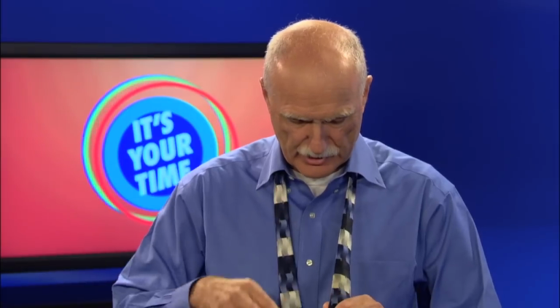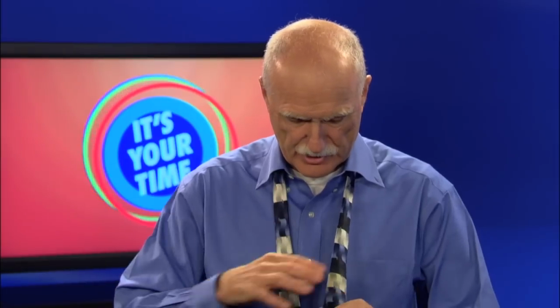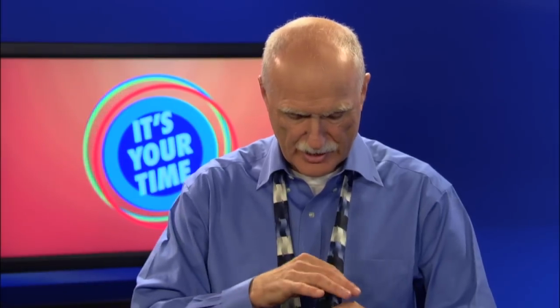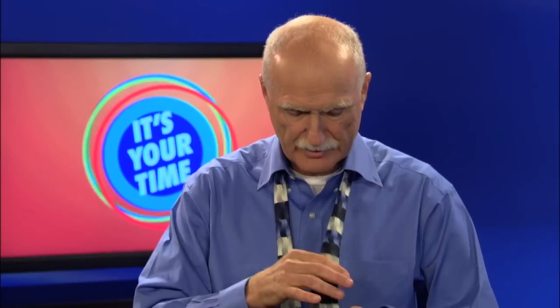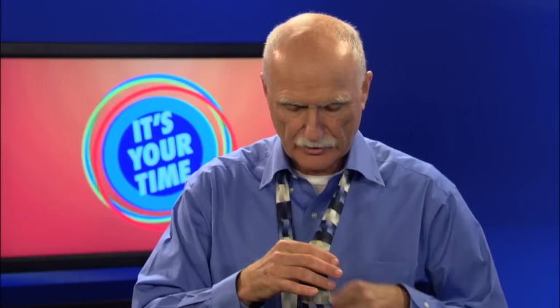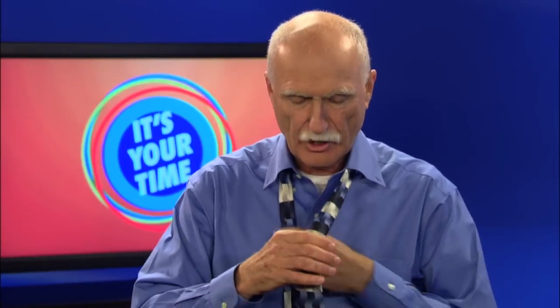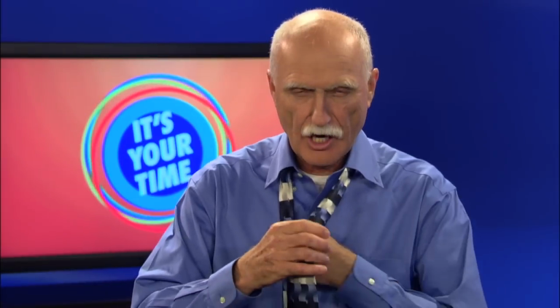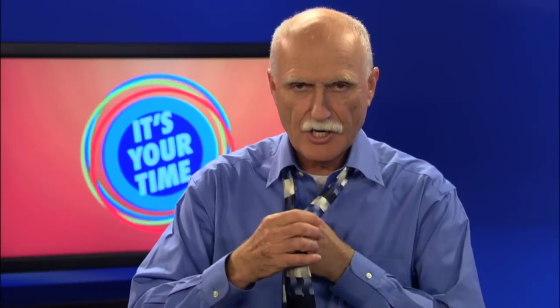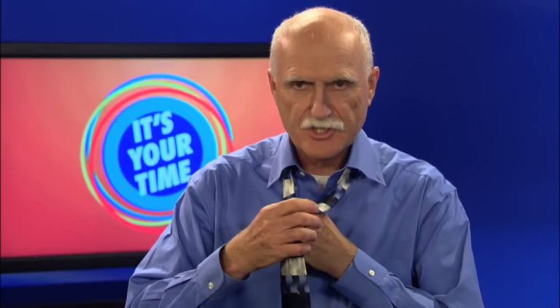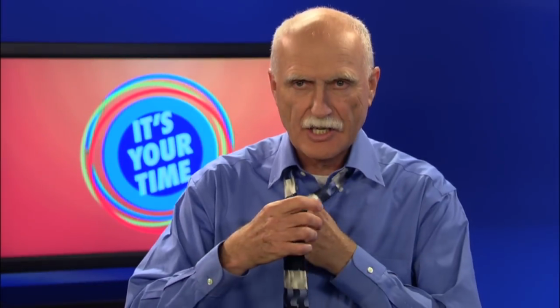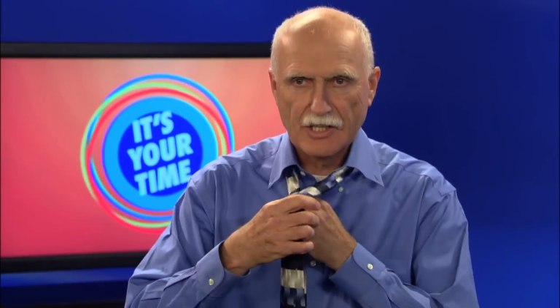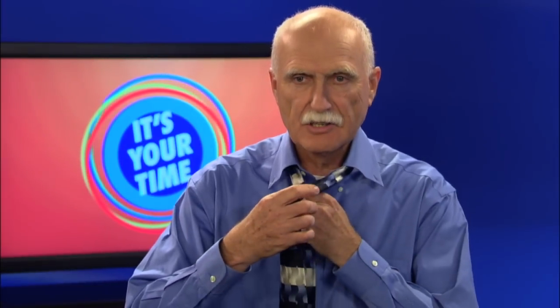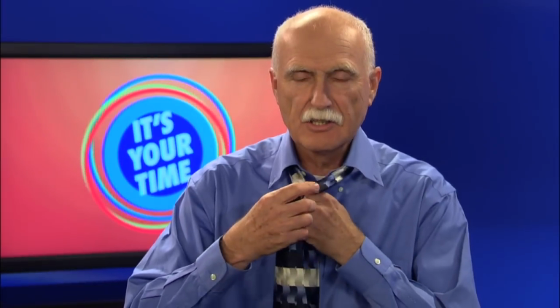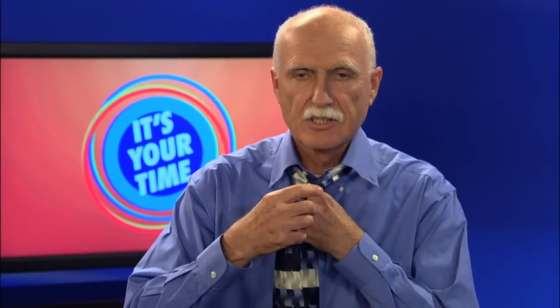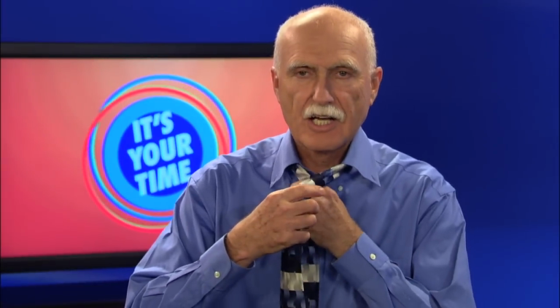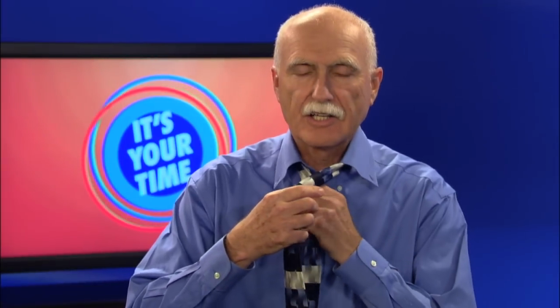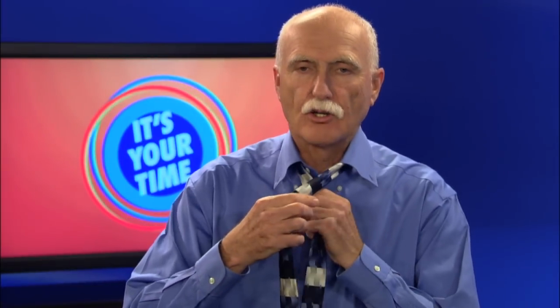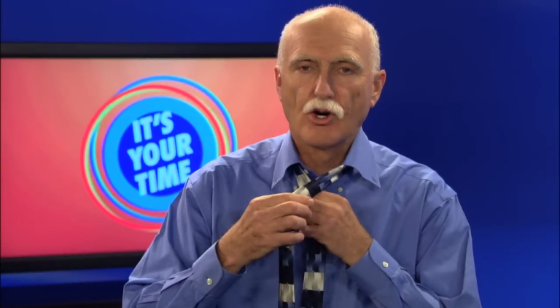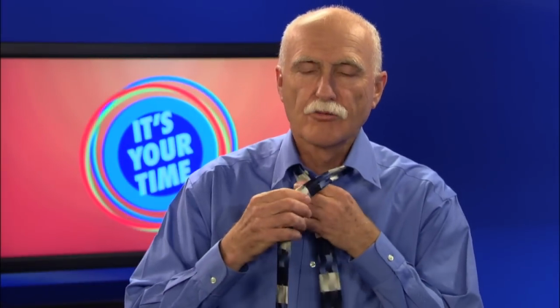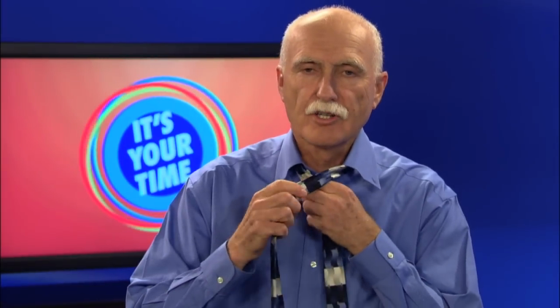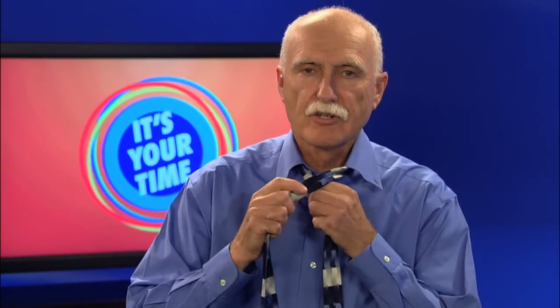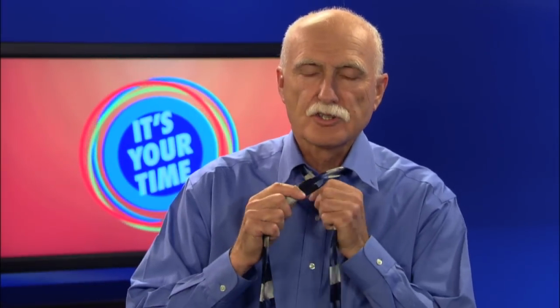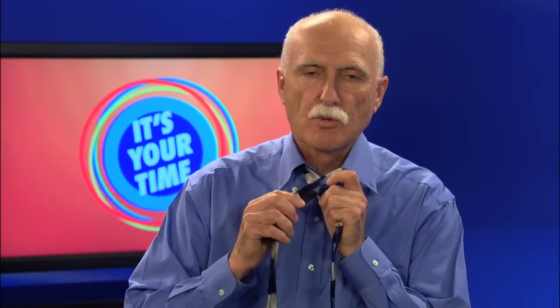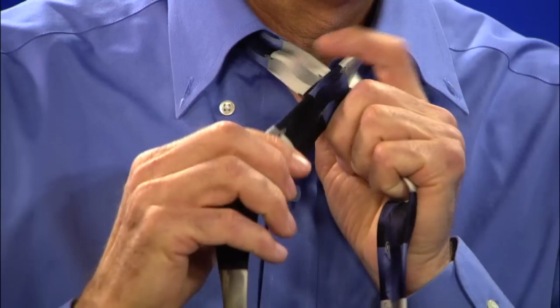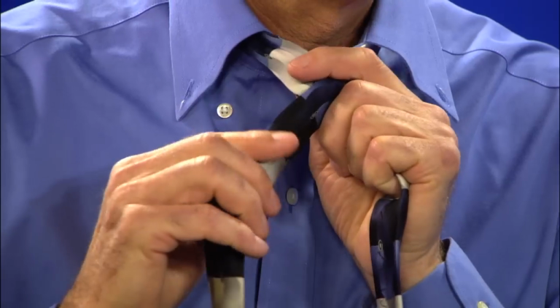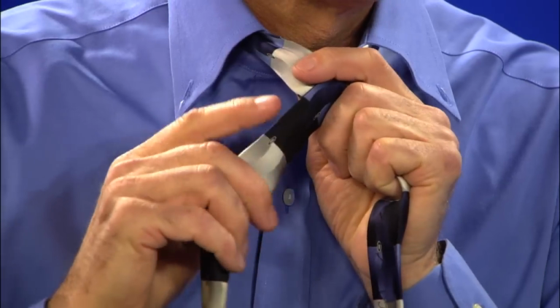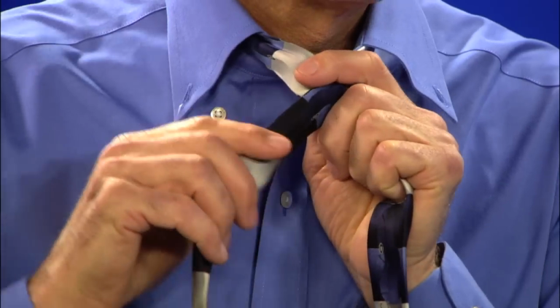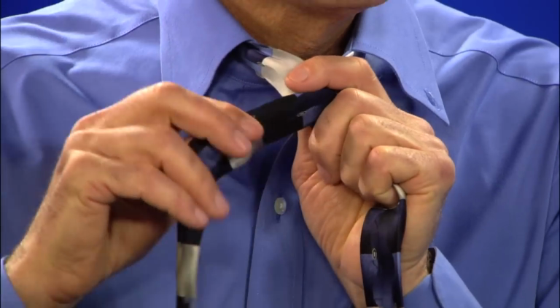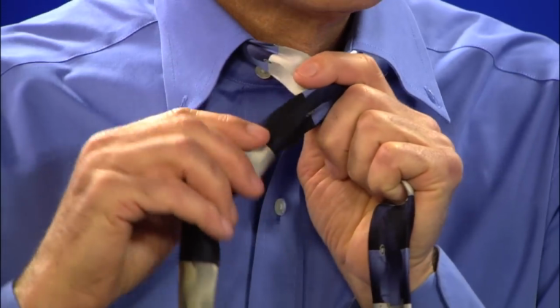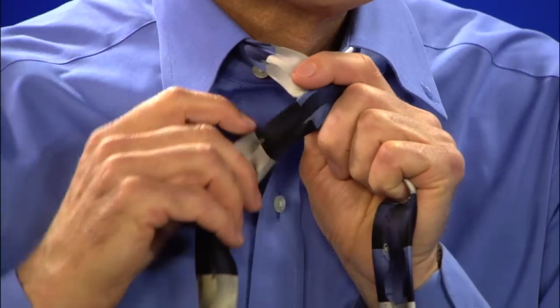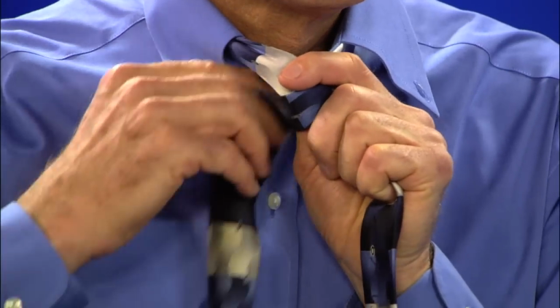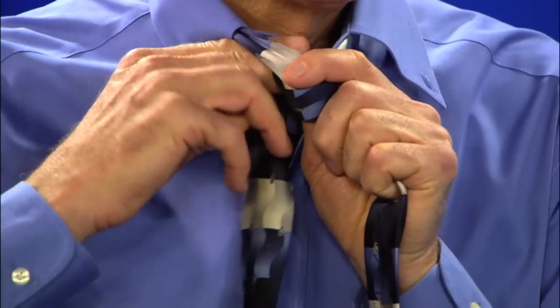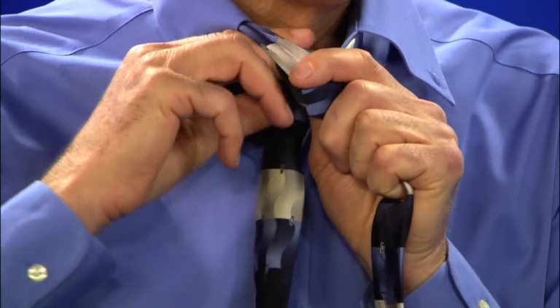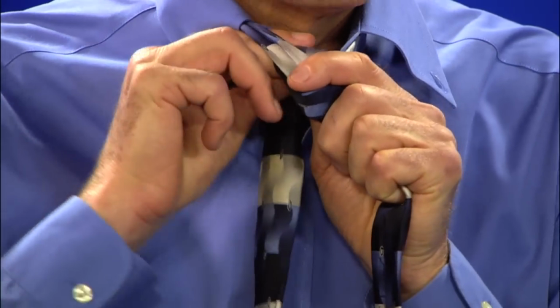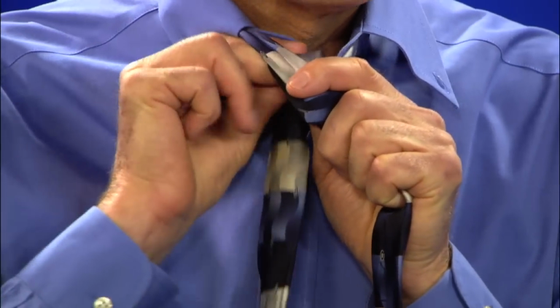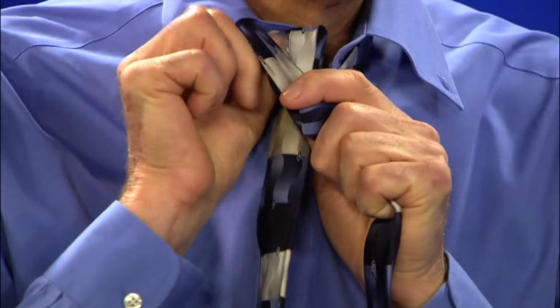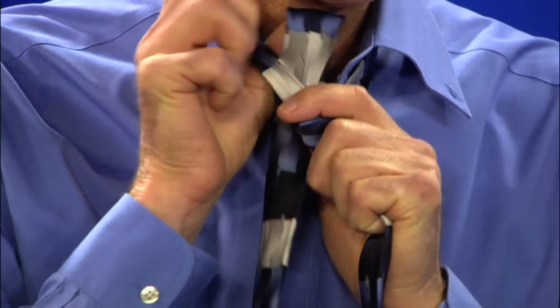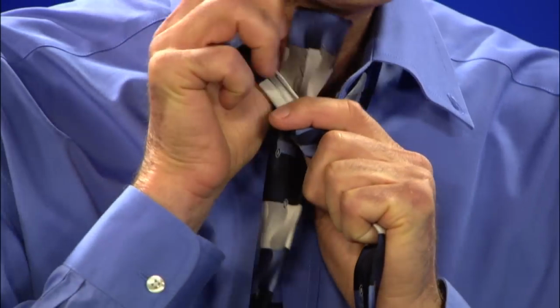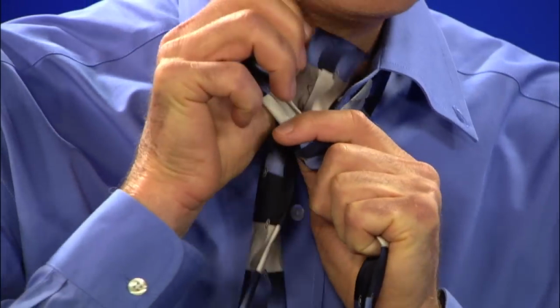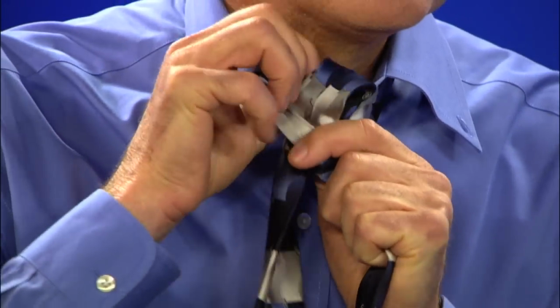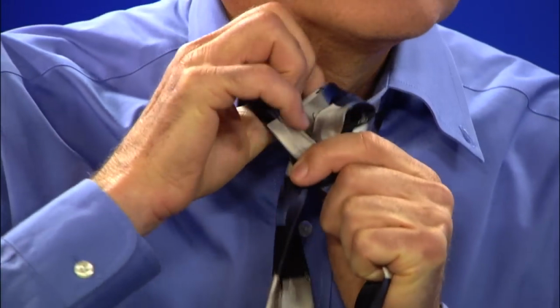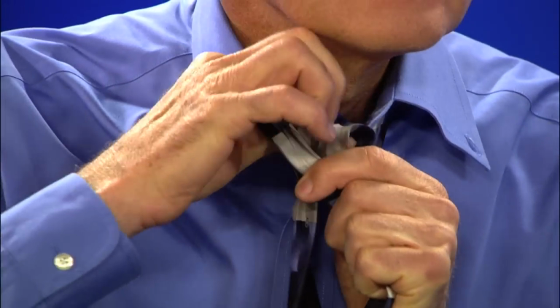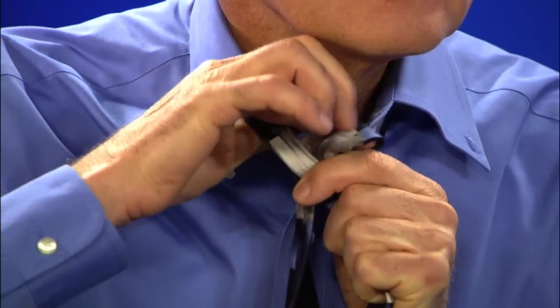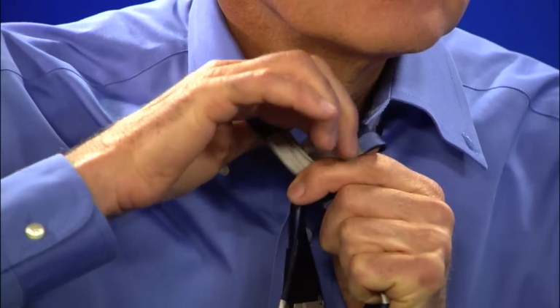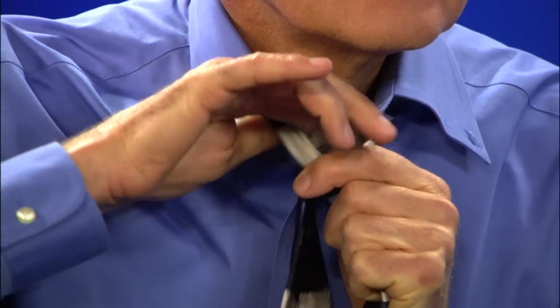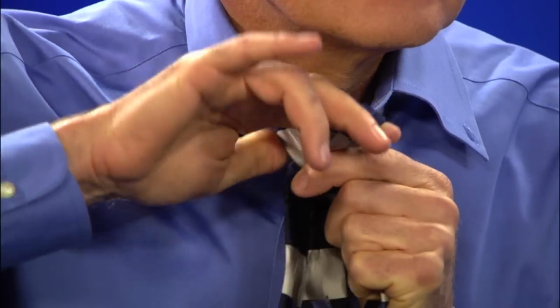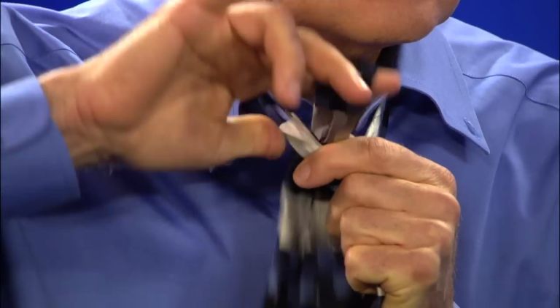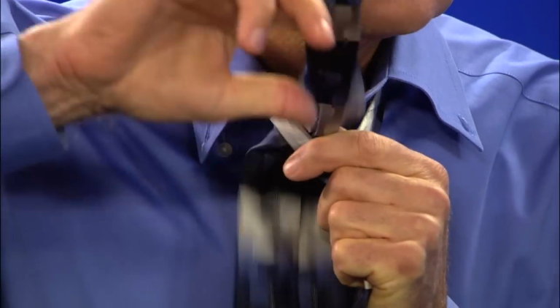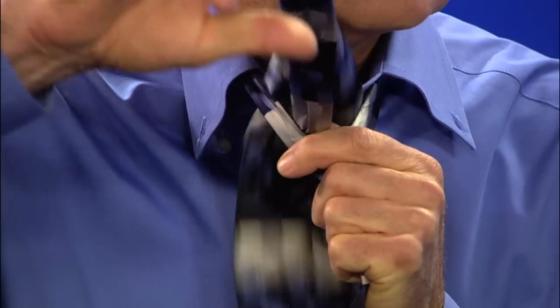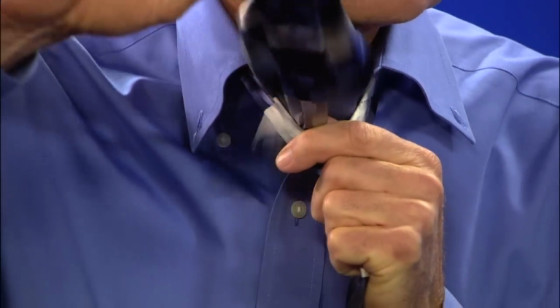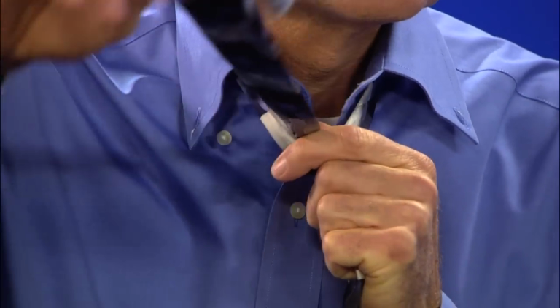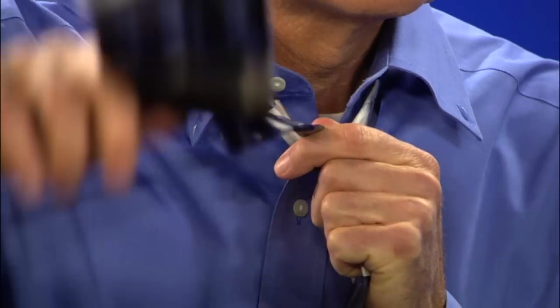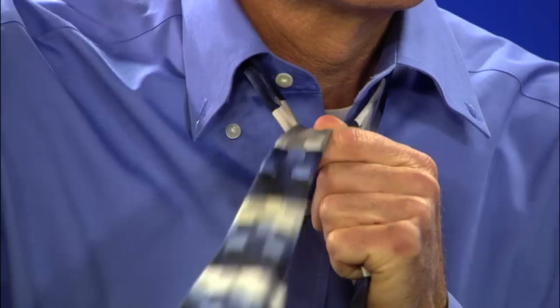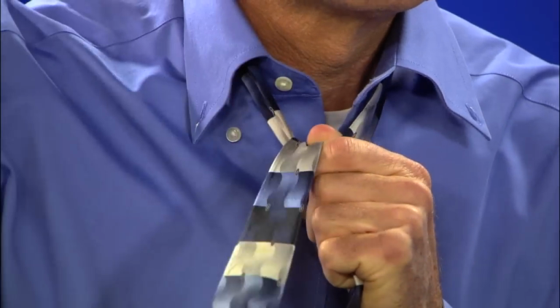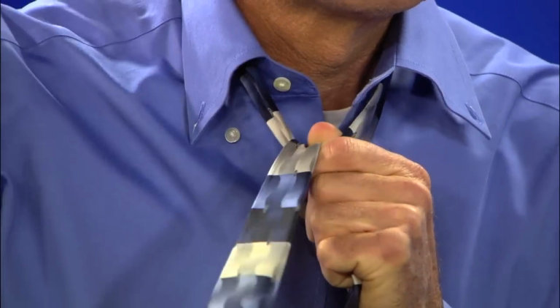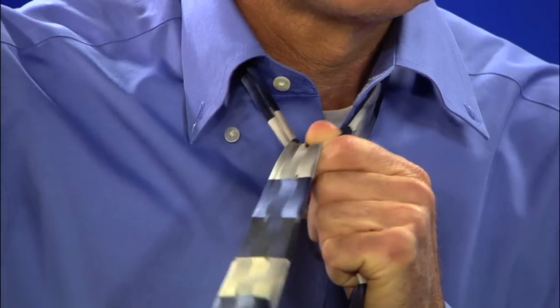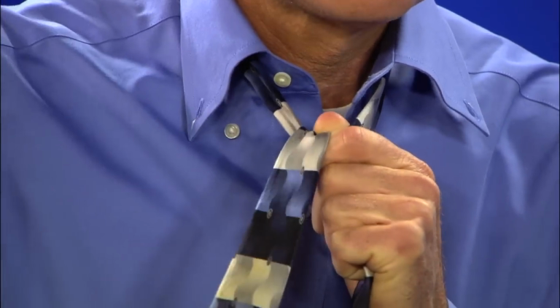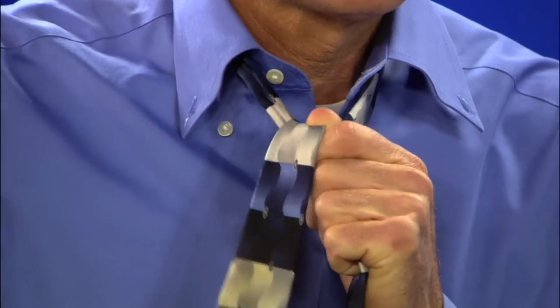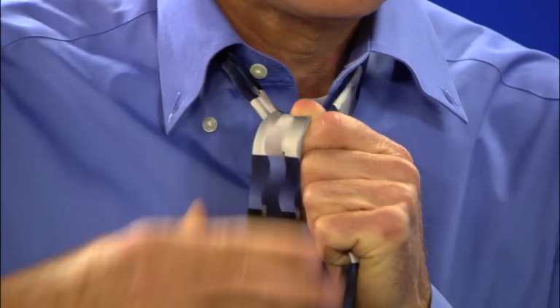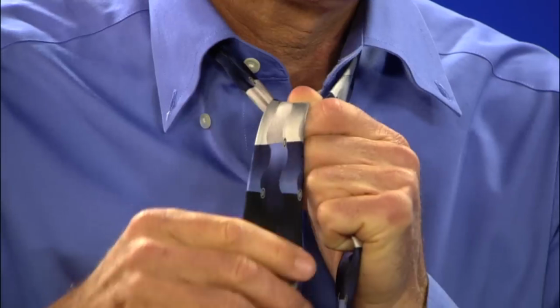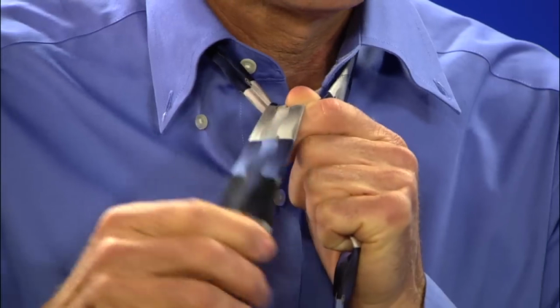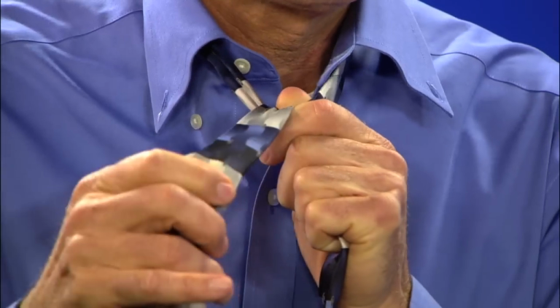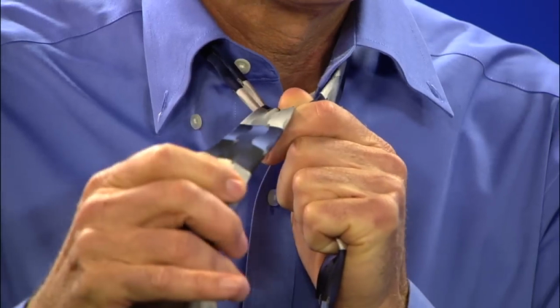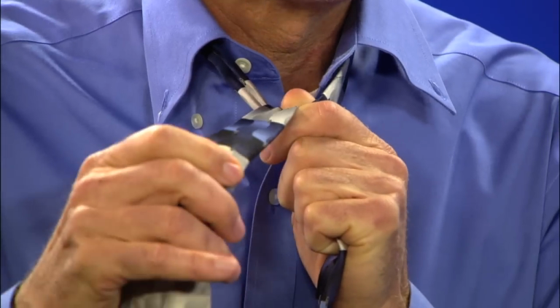Take the large end, take it over the small end, and bring it up through by your neck like this.